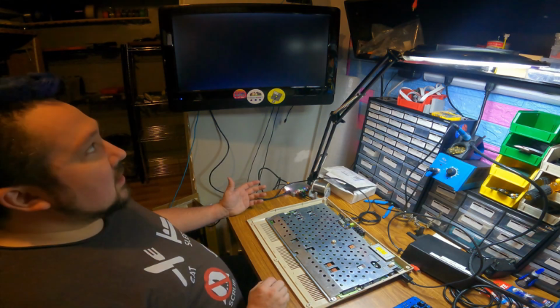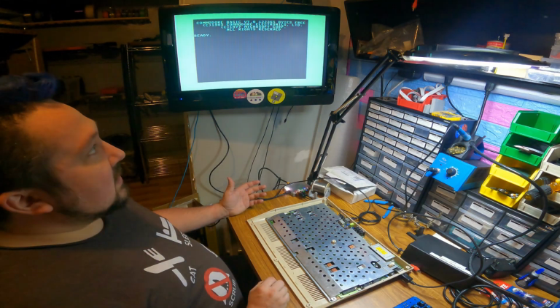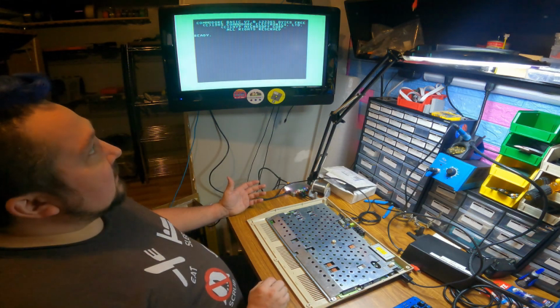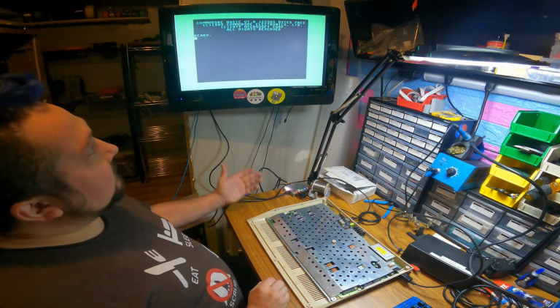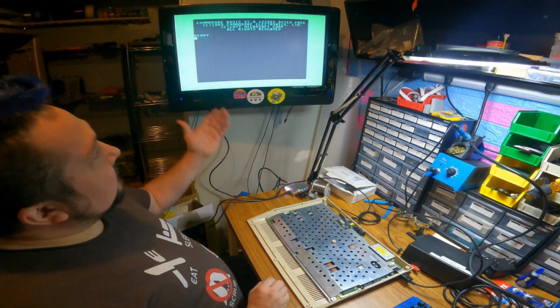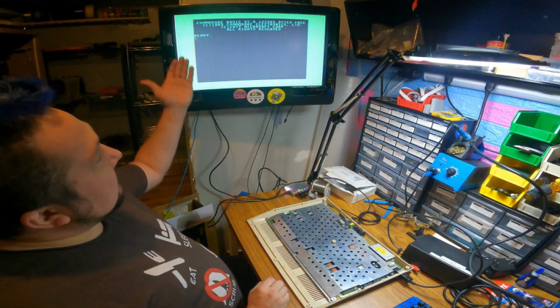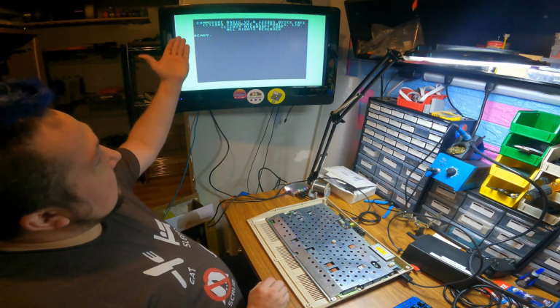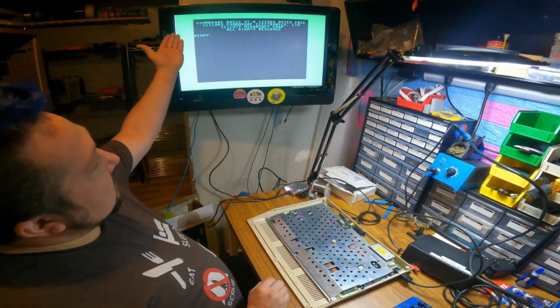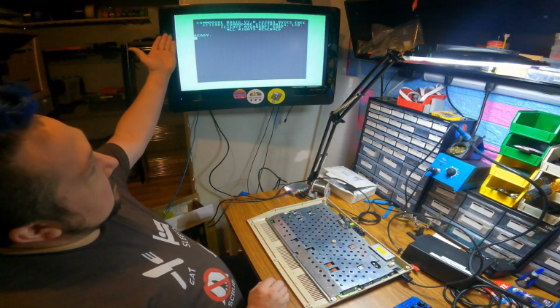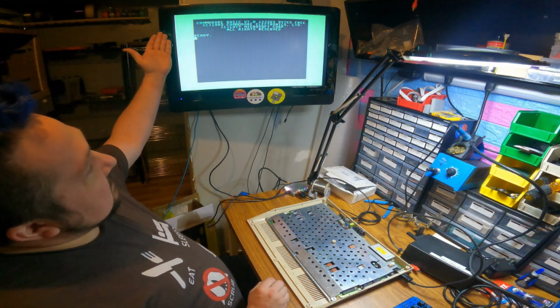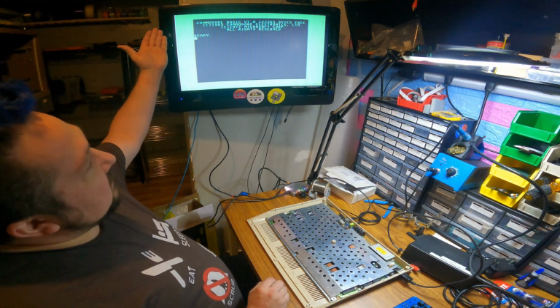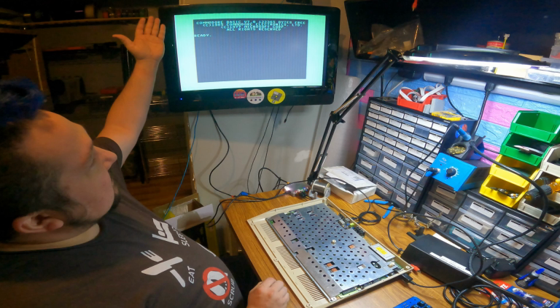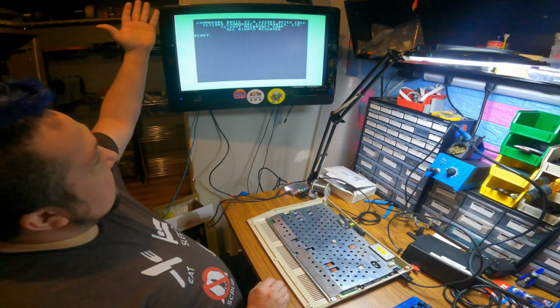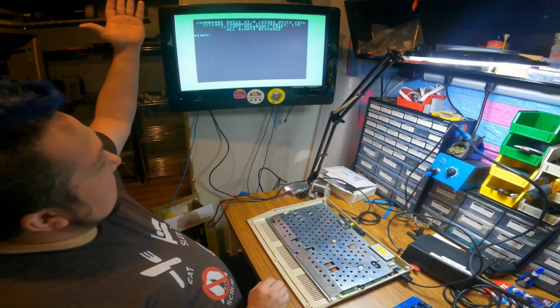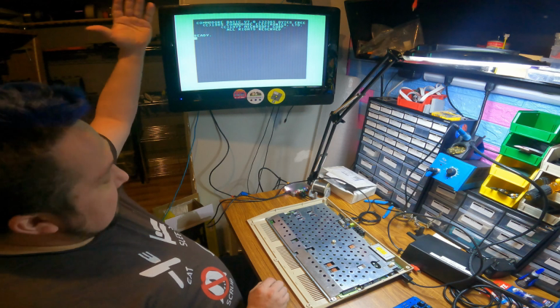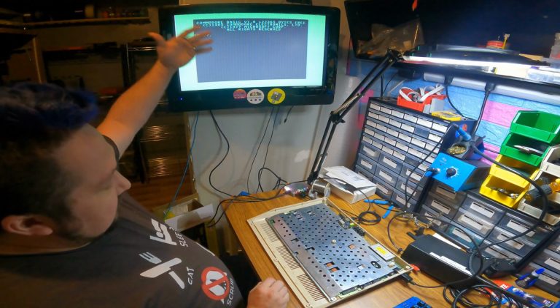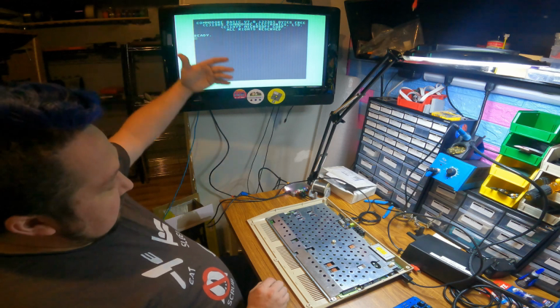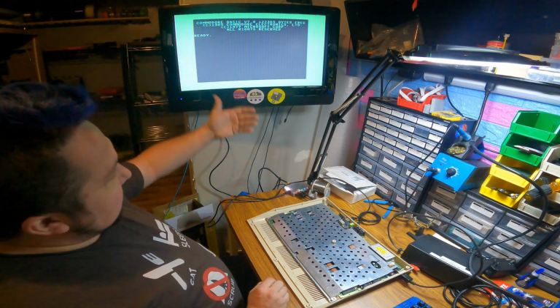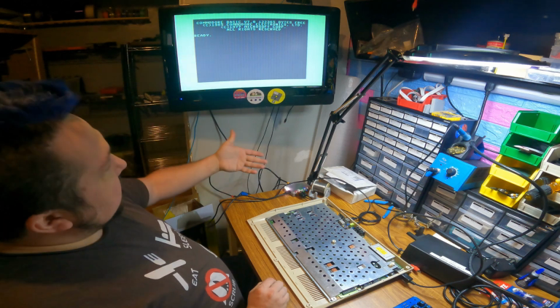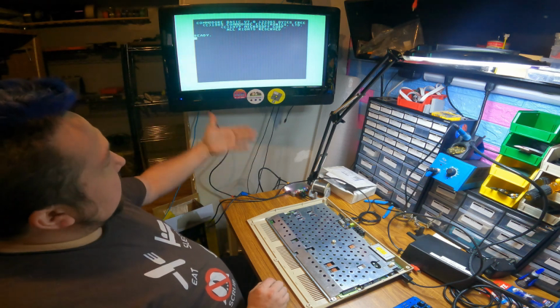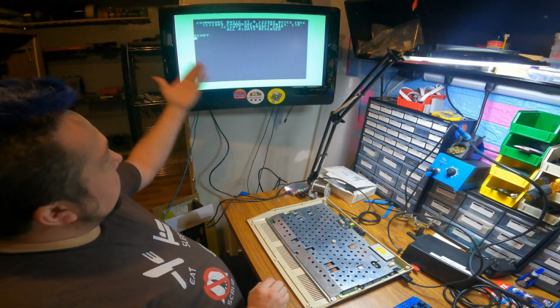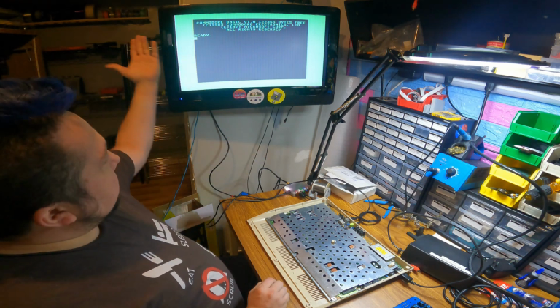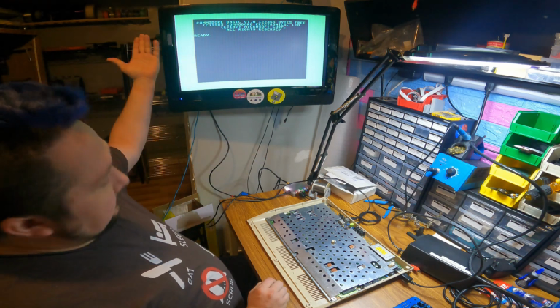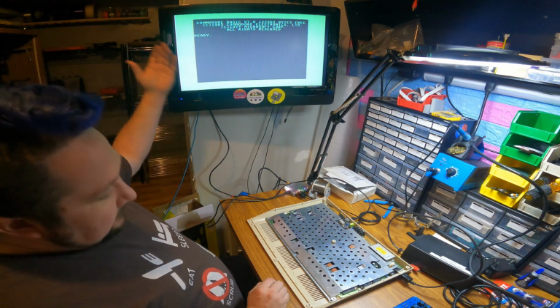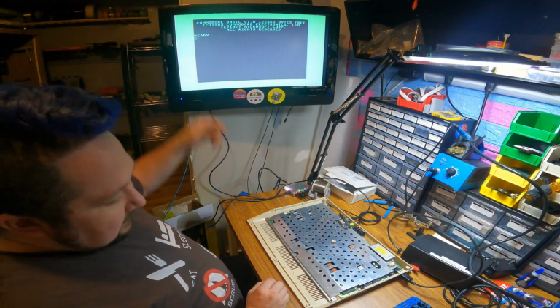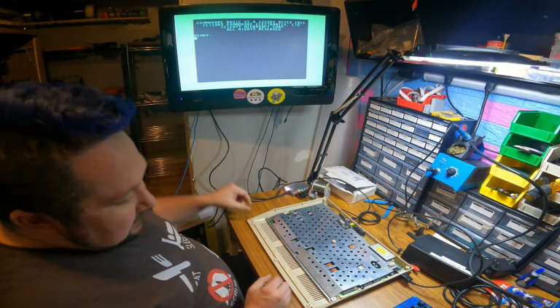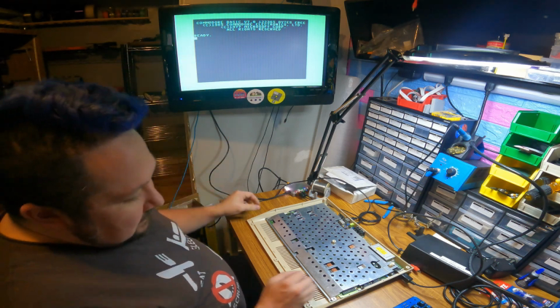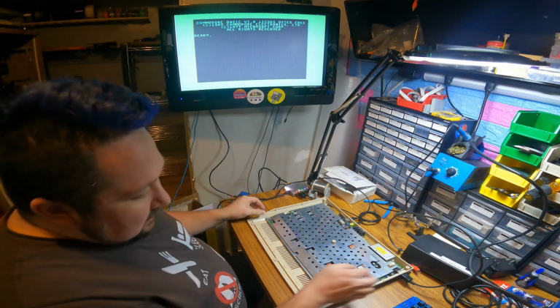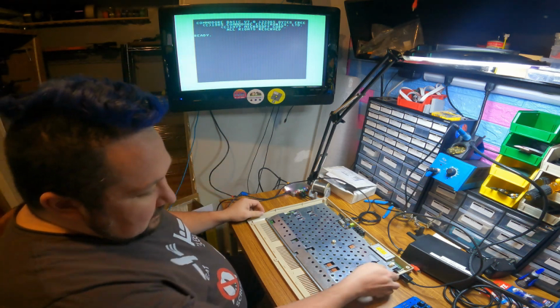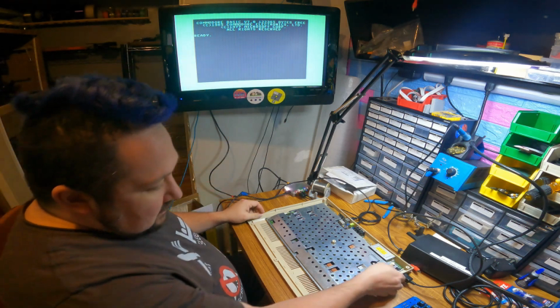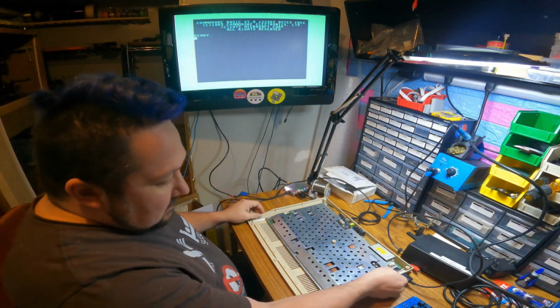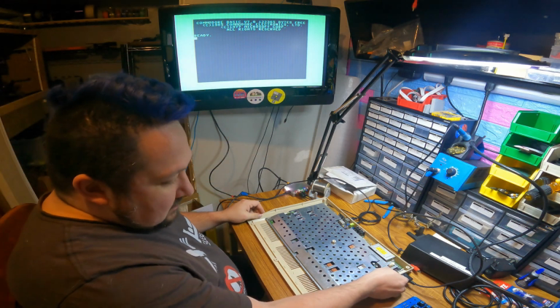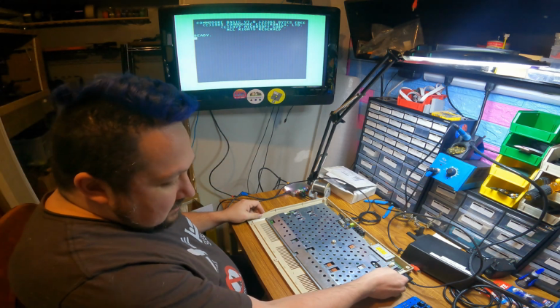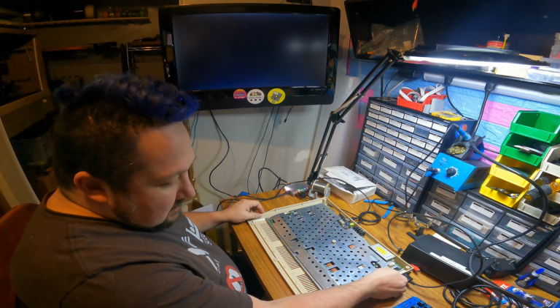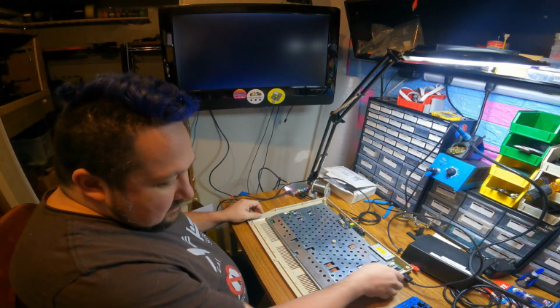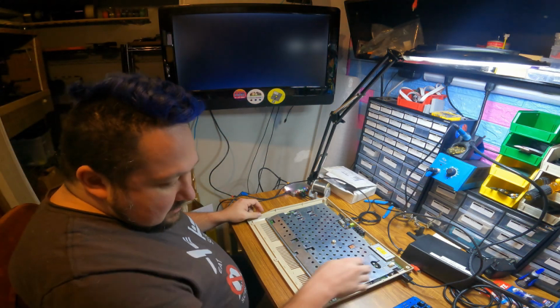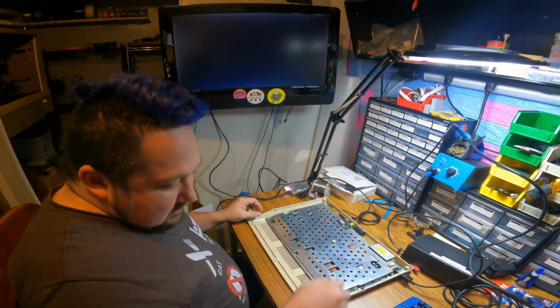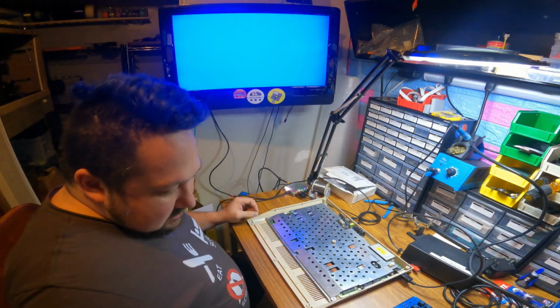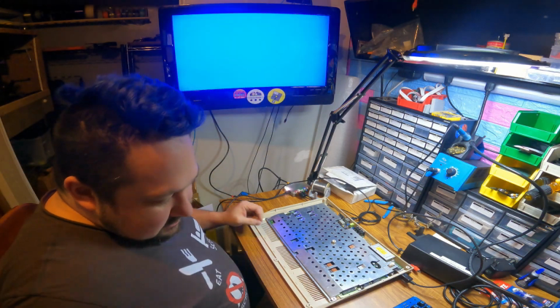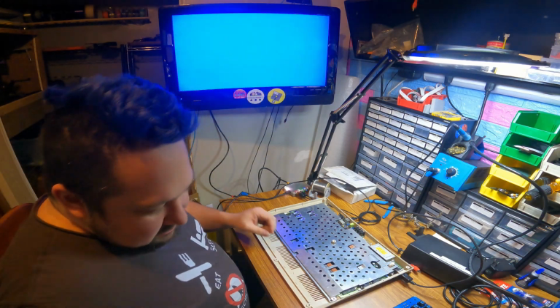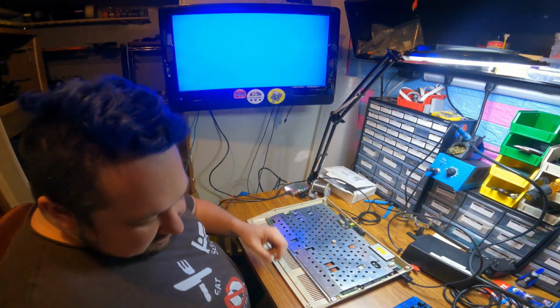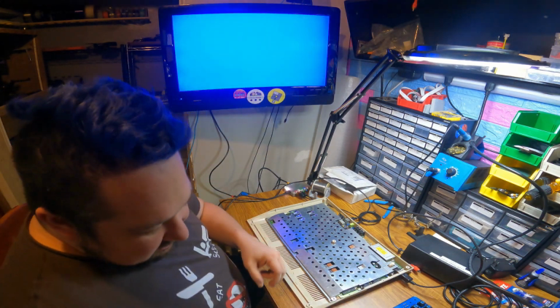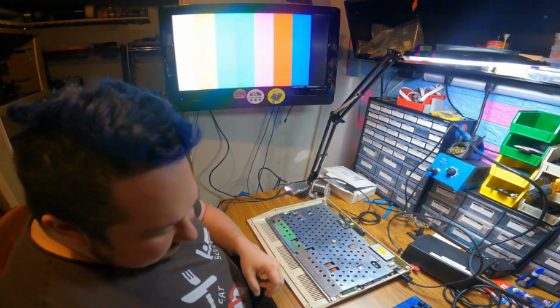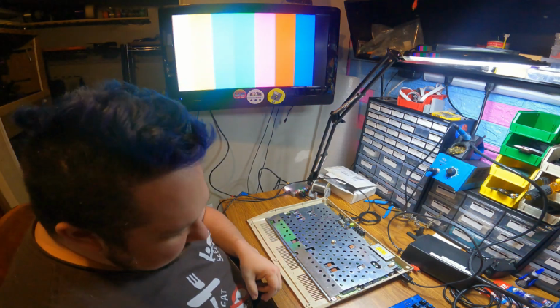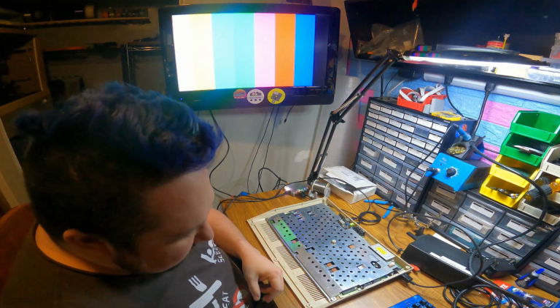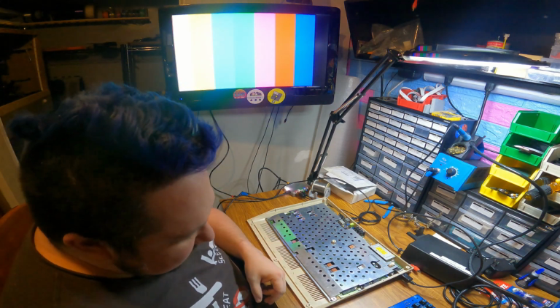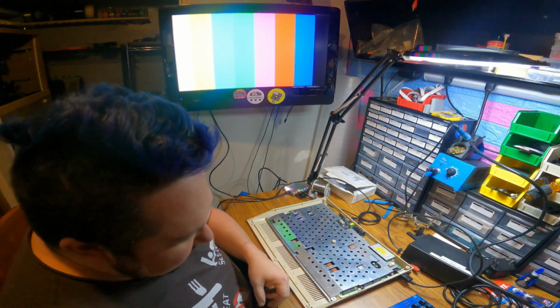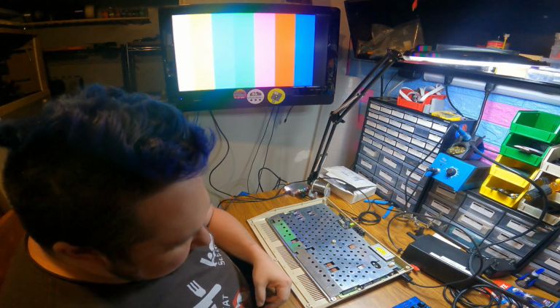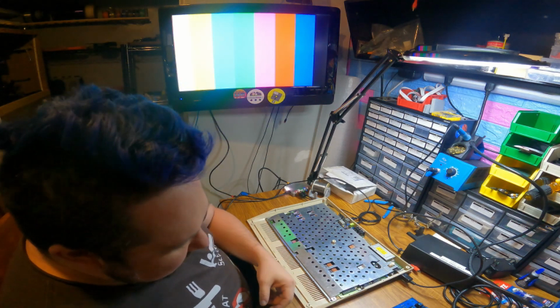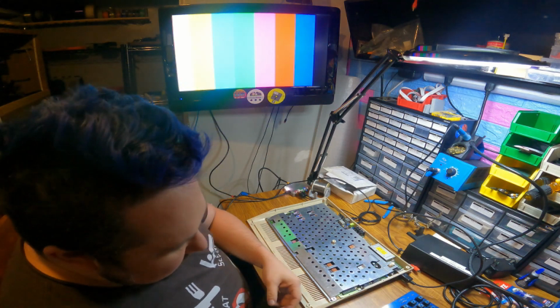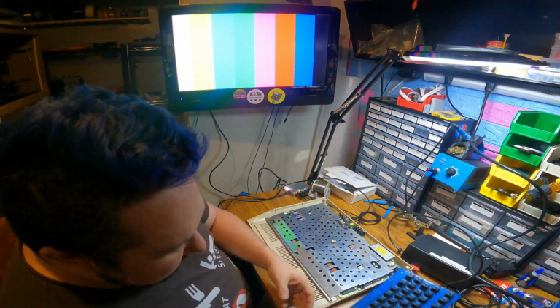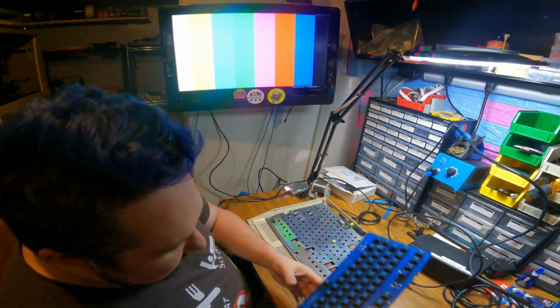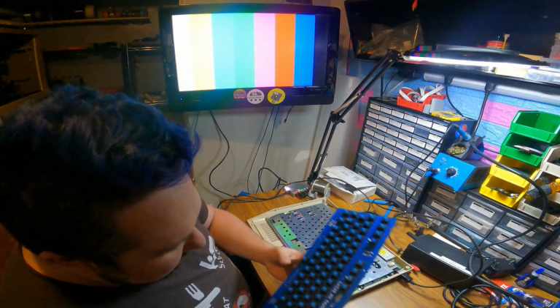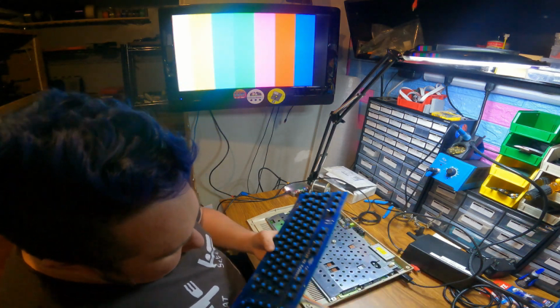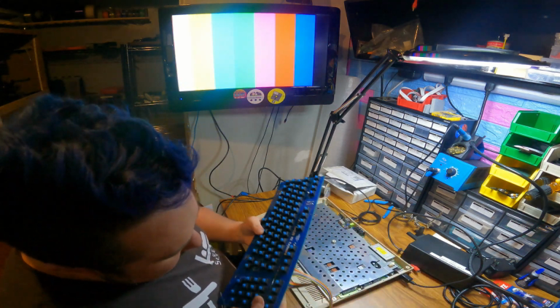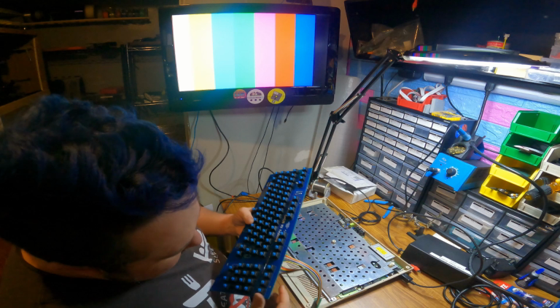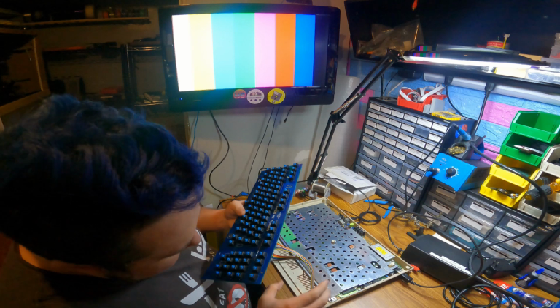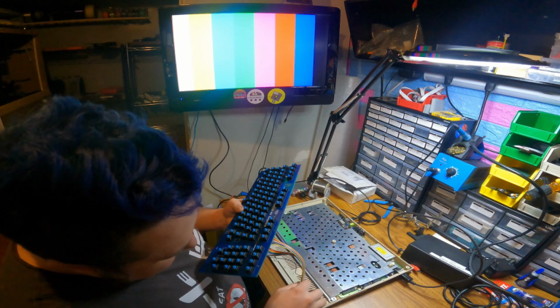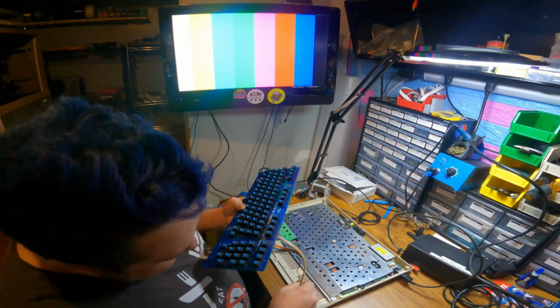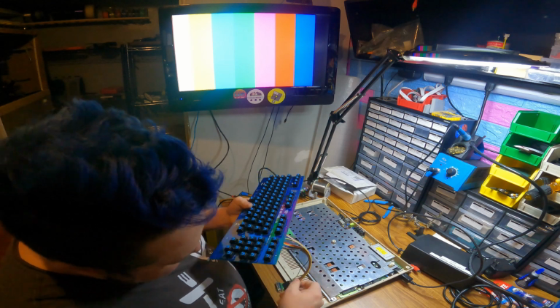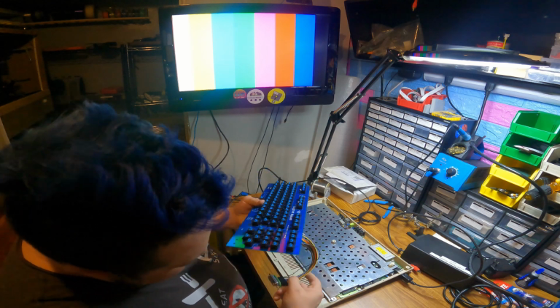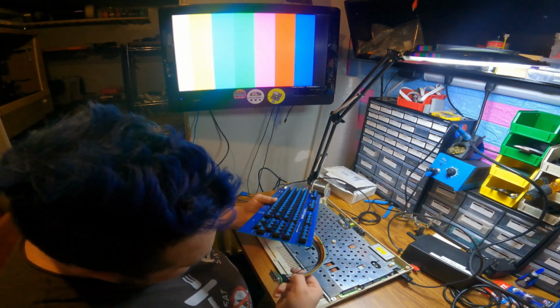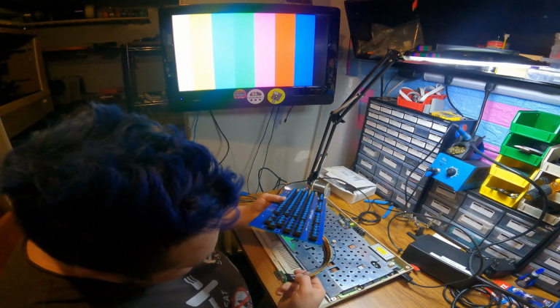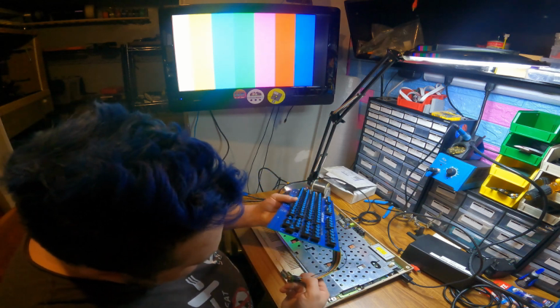Okay, my C128 is fine — it boots right up. So let's see what happens when I plug in my keyboard.